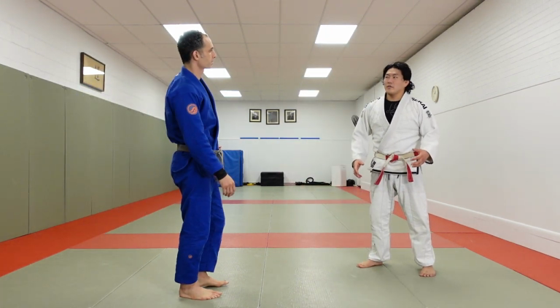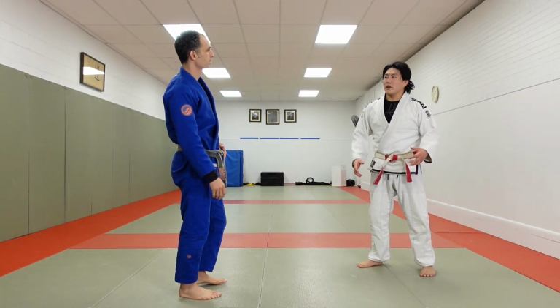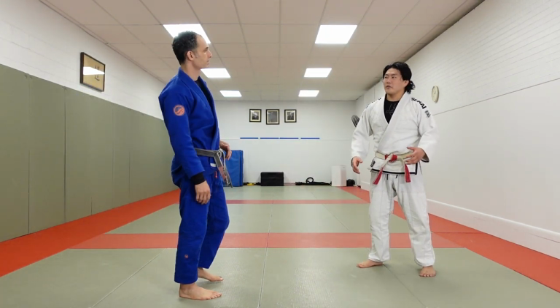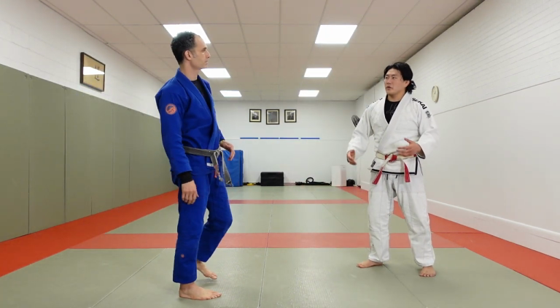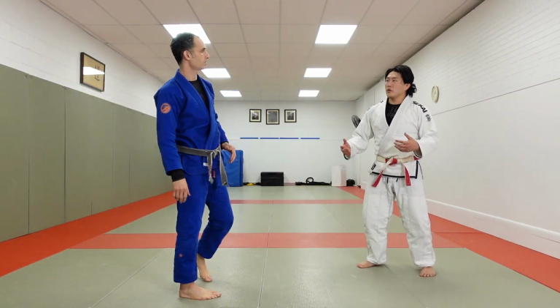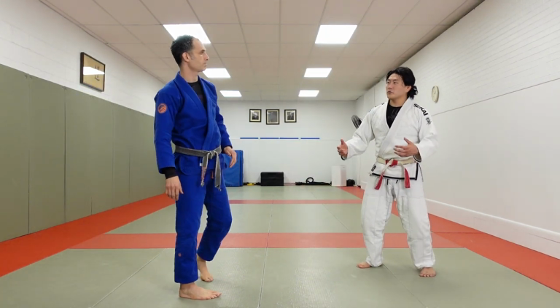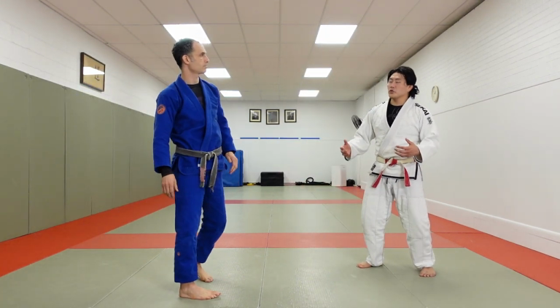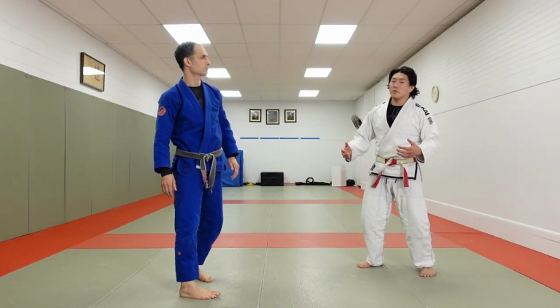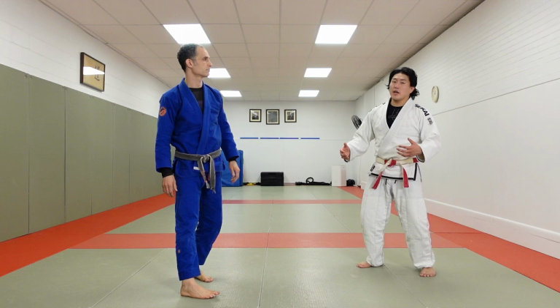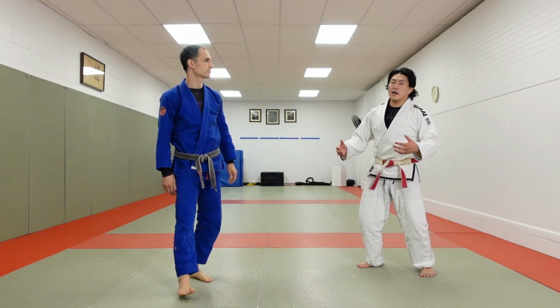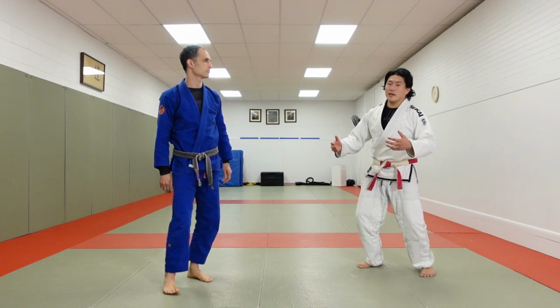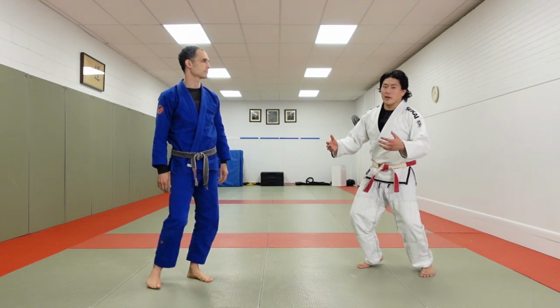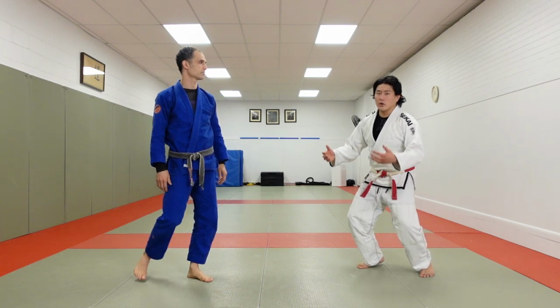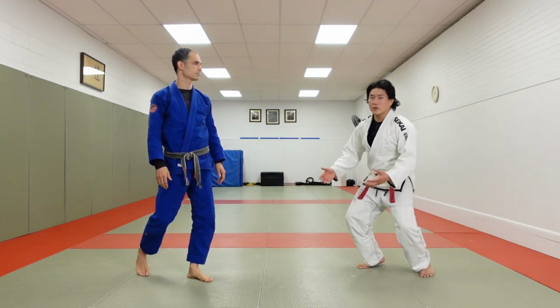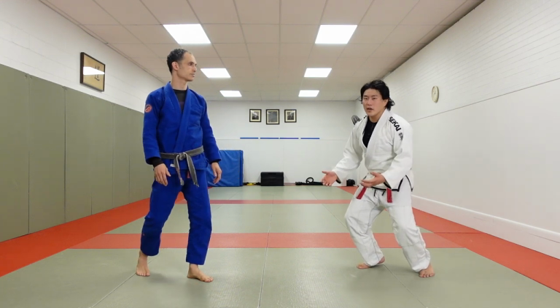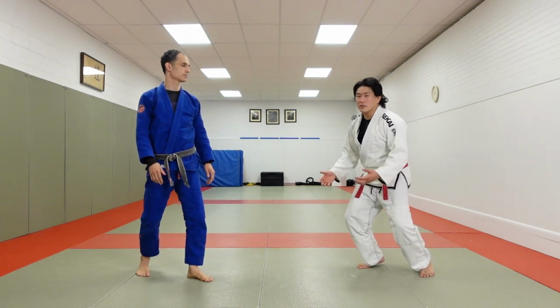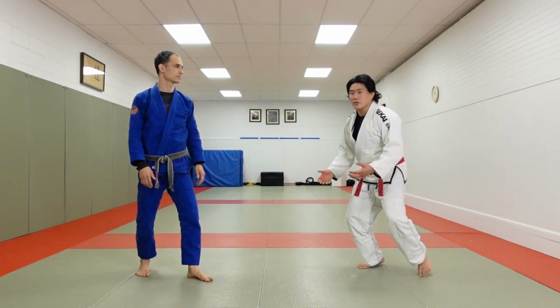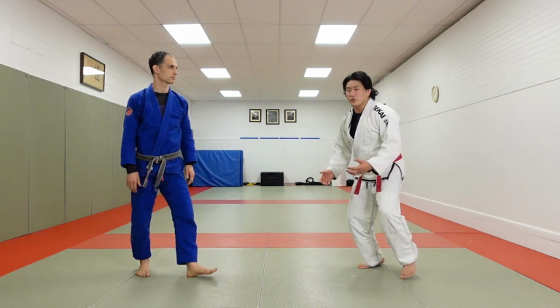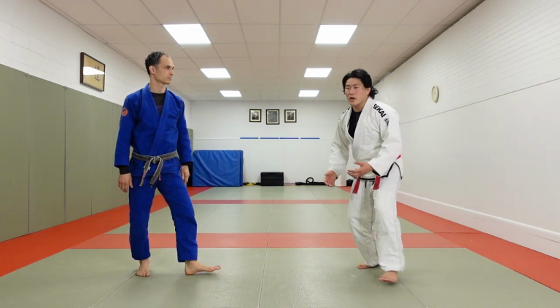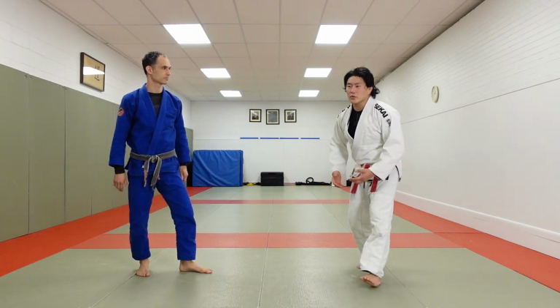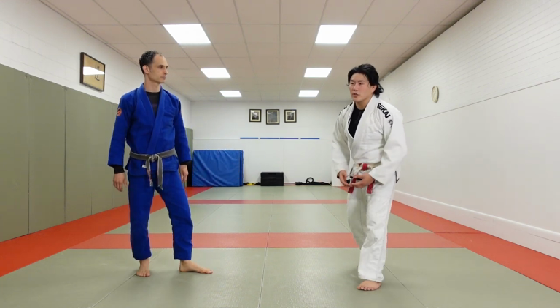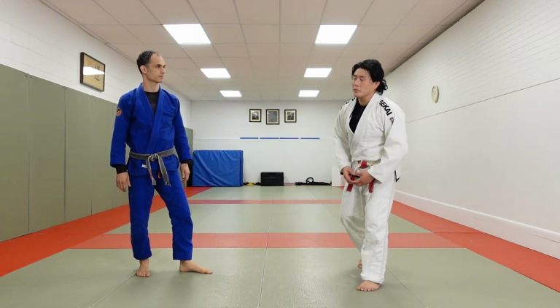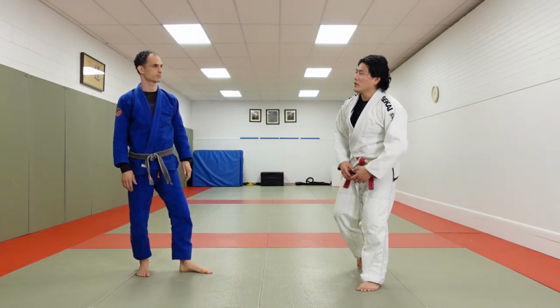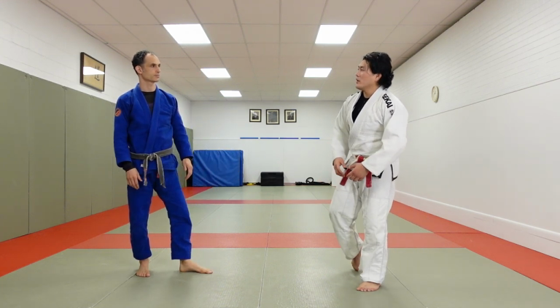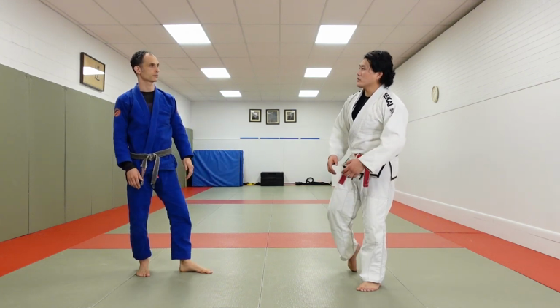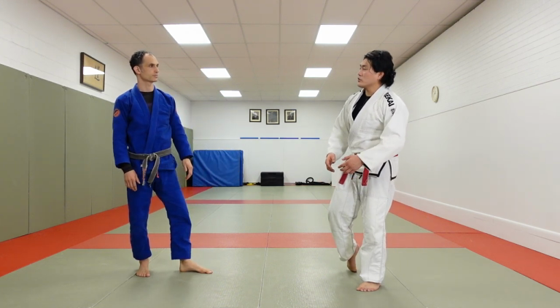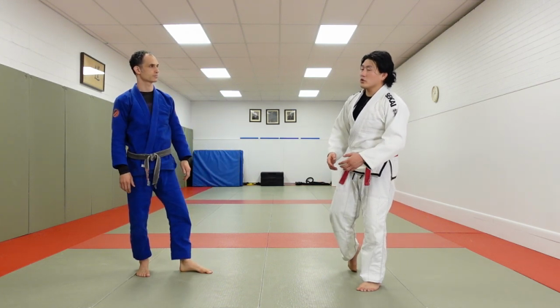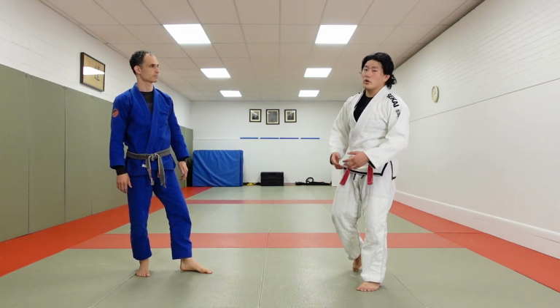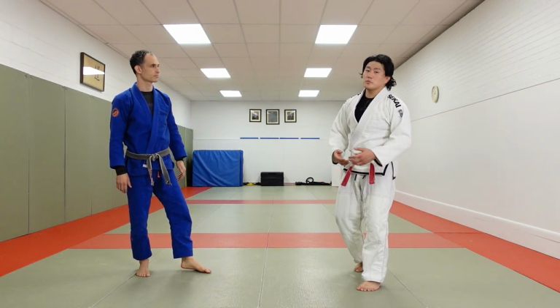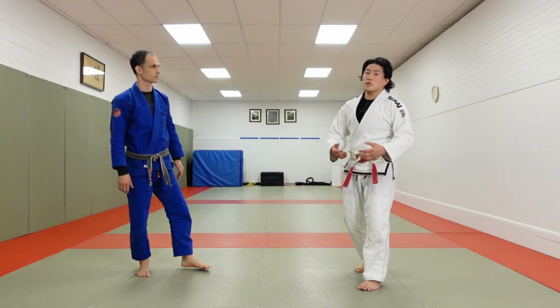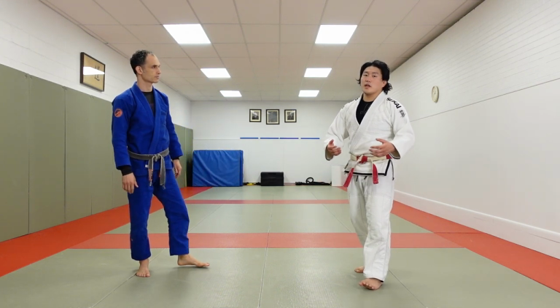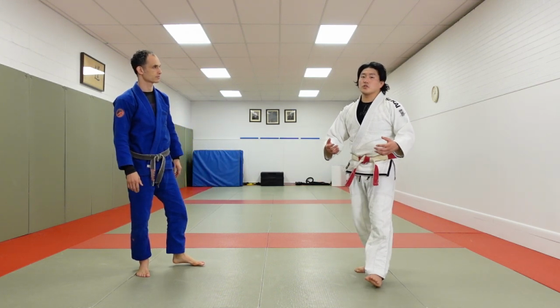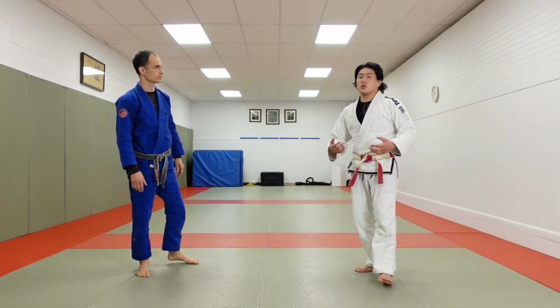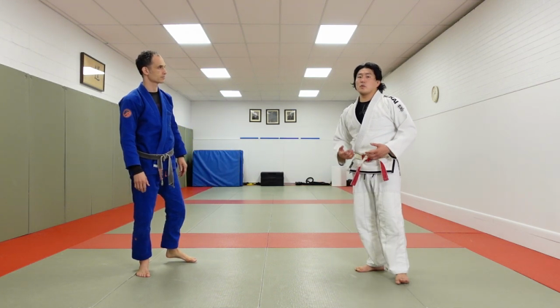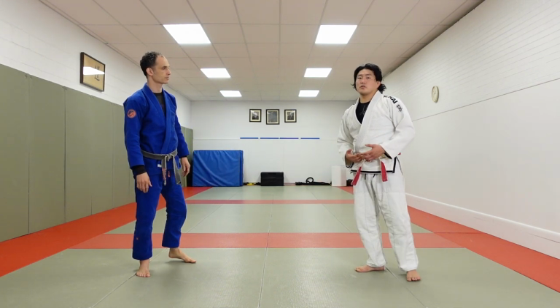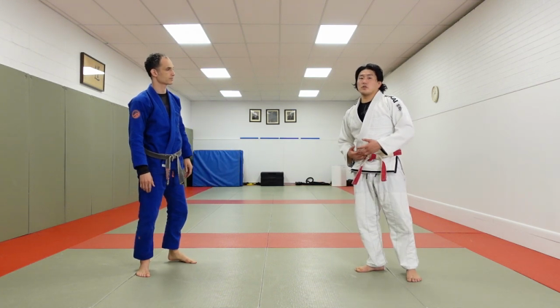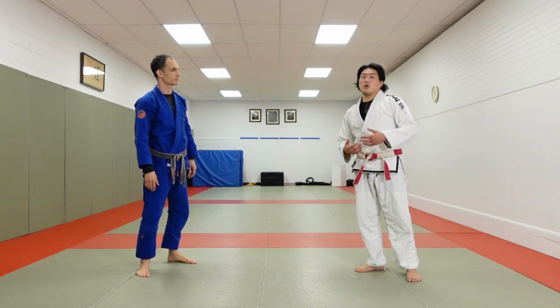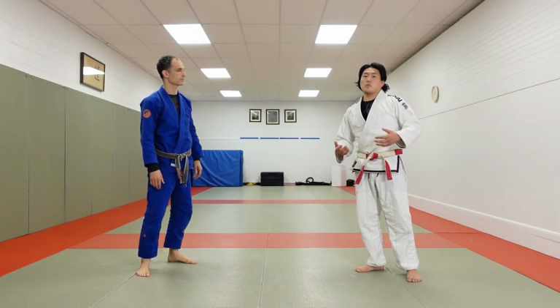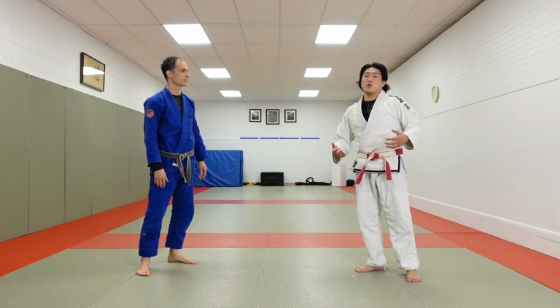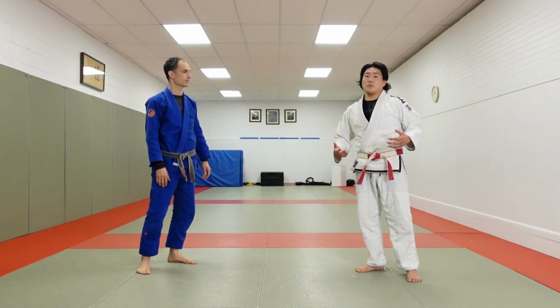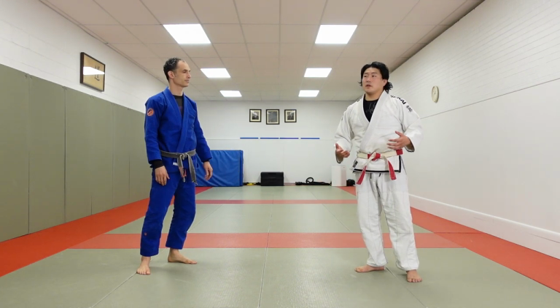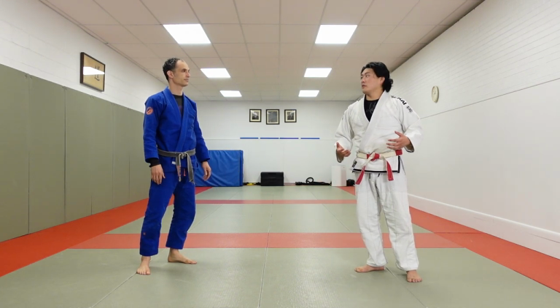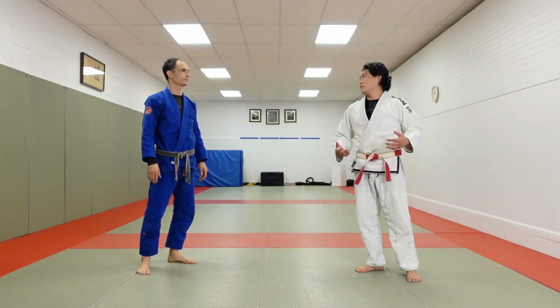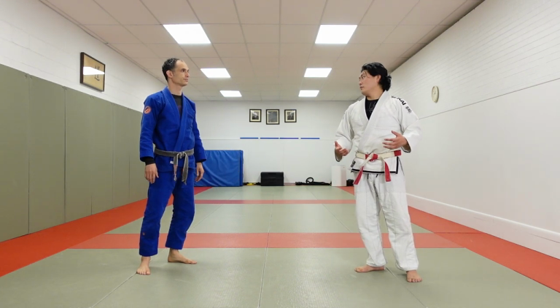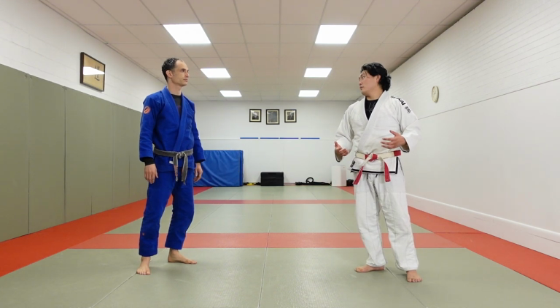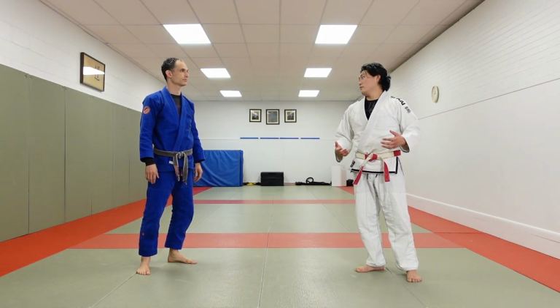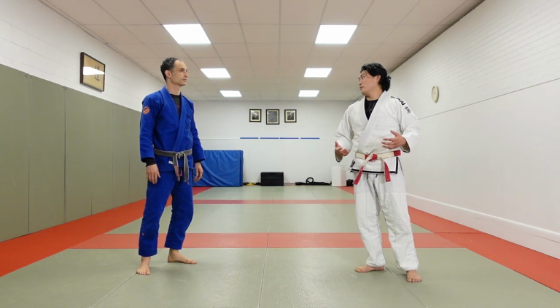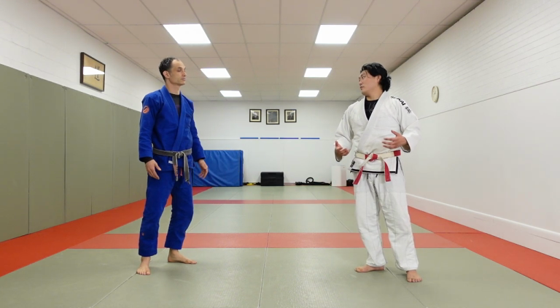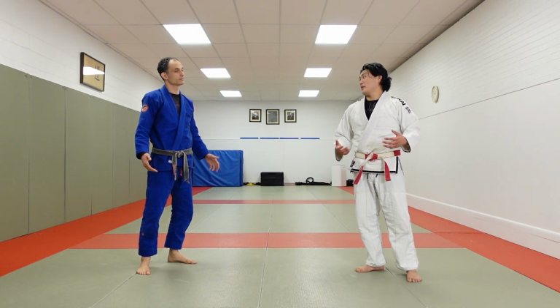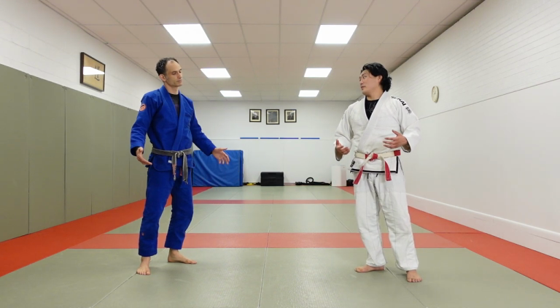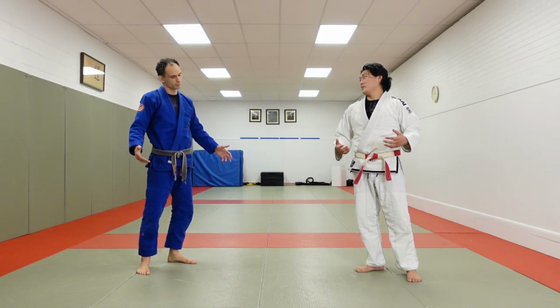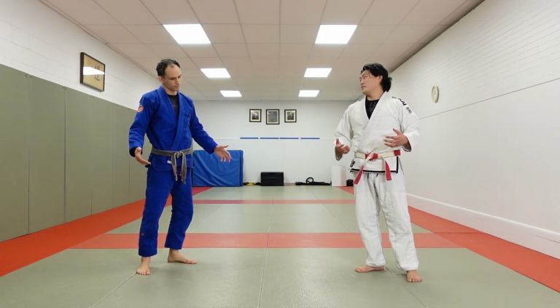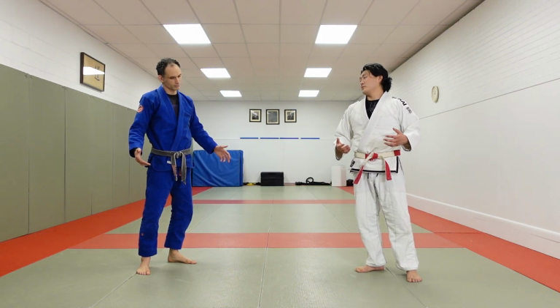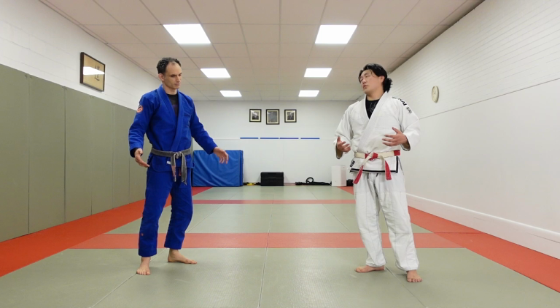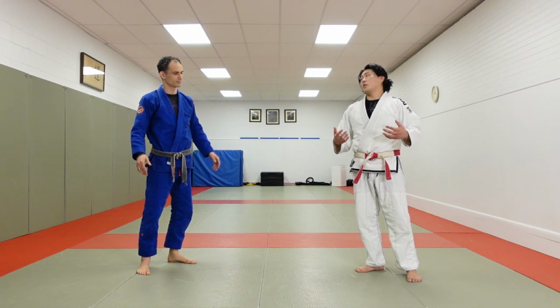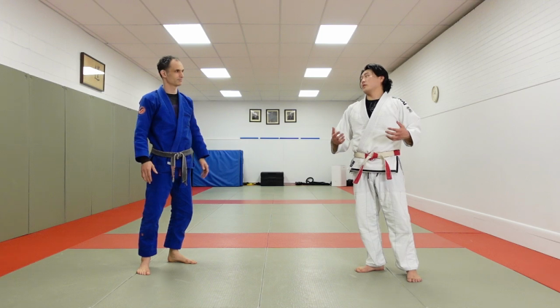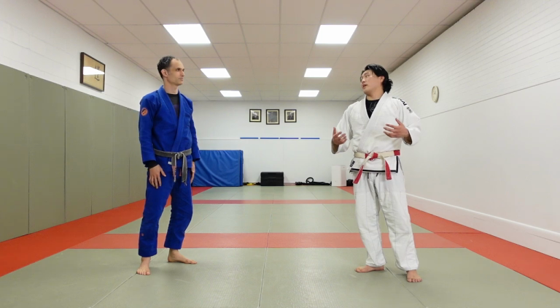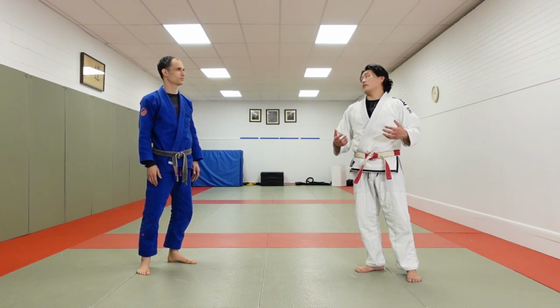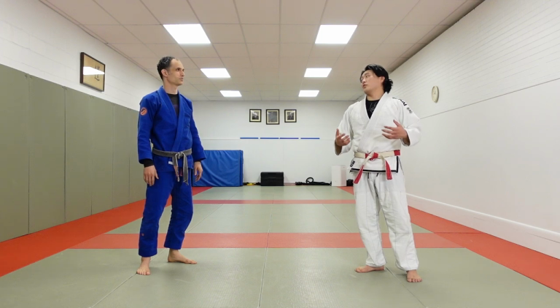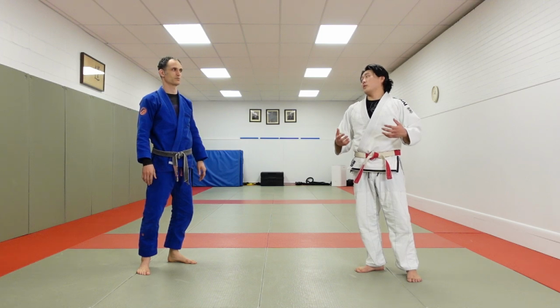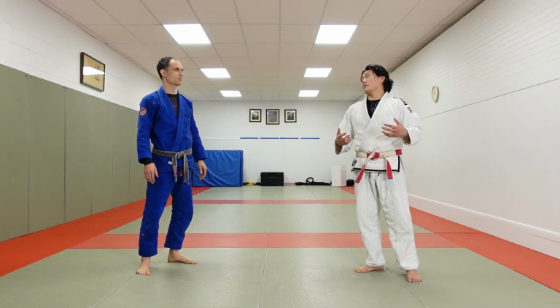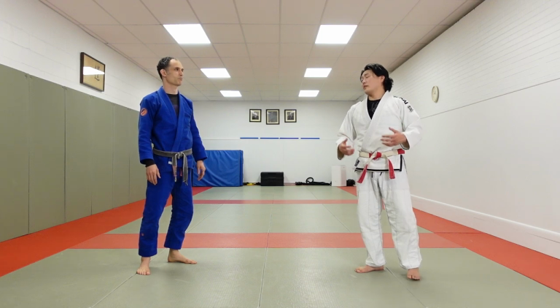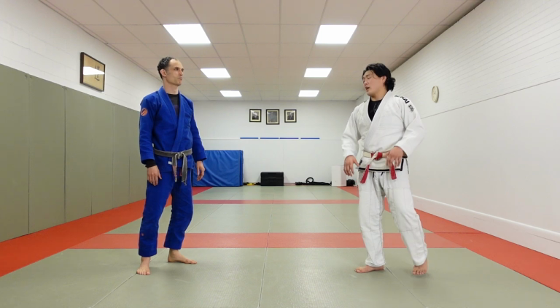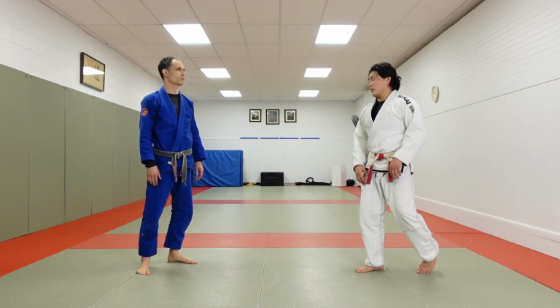If he goes for tomenage and I go down to the ground with him, it's going to cause me a lot of trouble. He's going to armbar me — don't want that to happen.